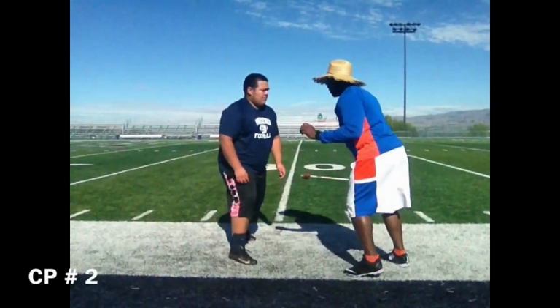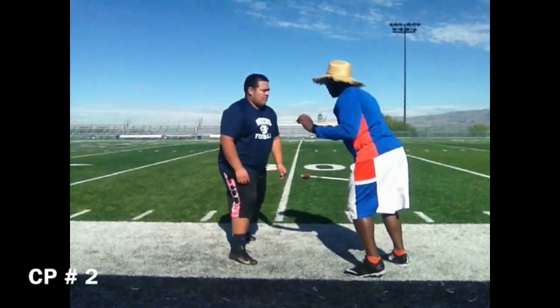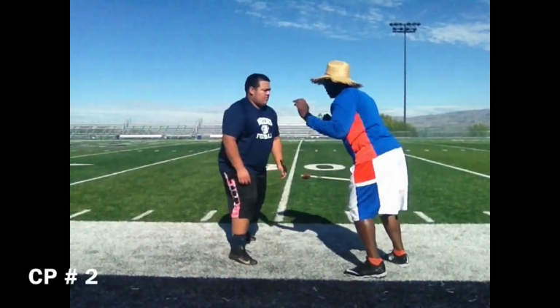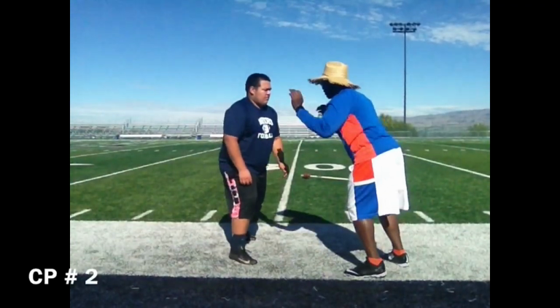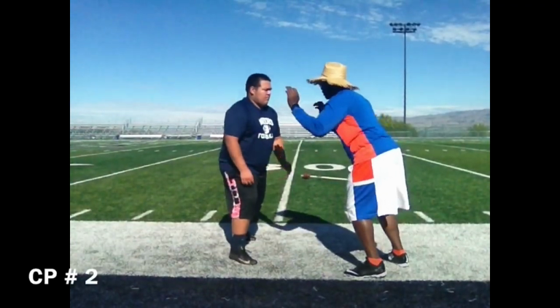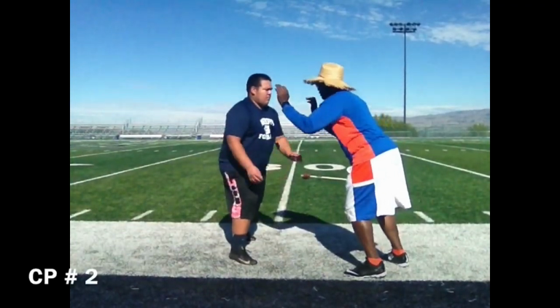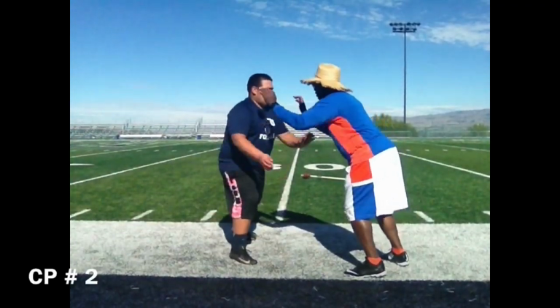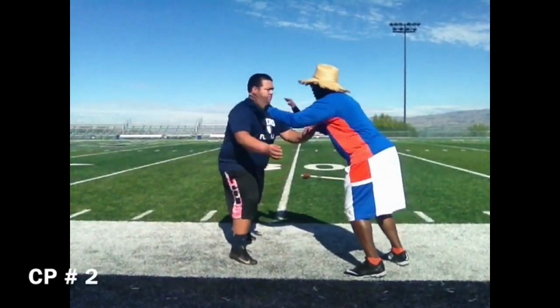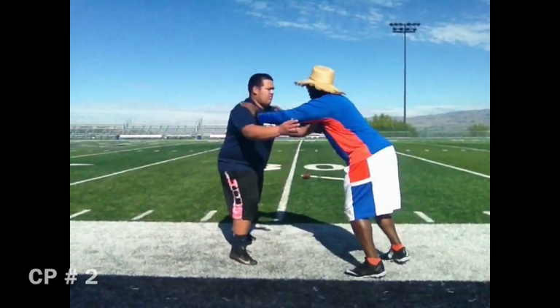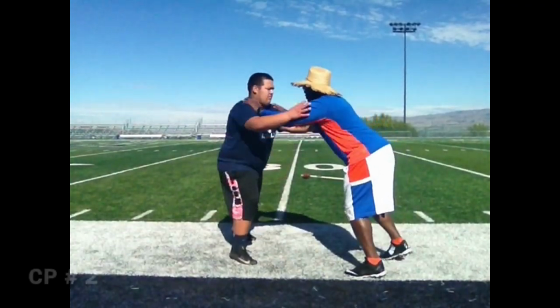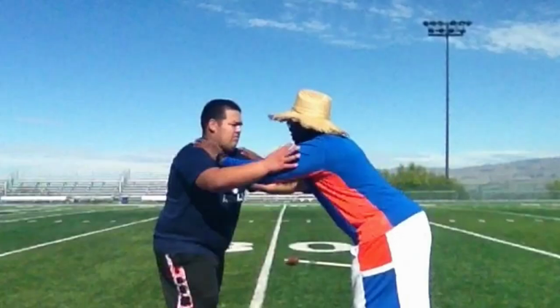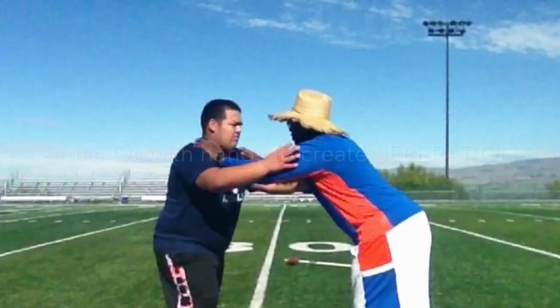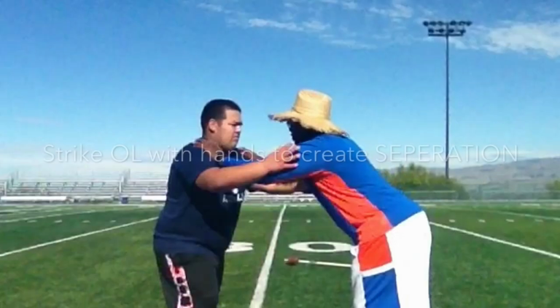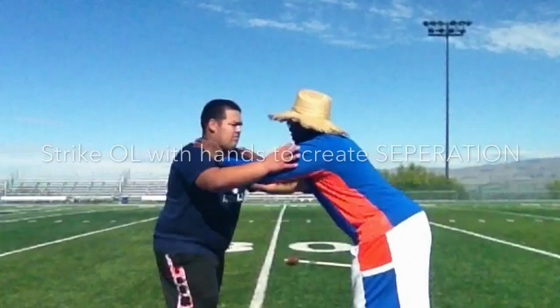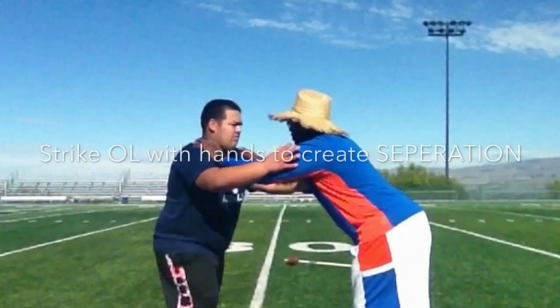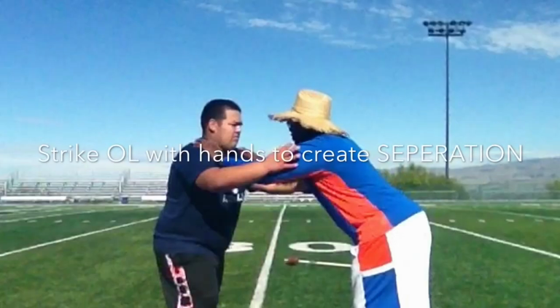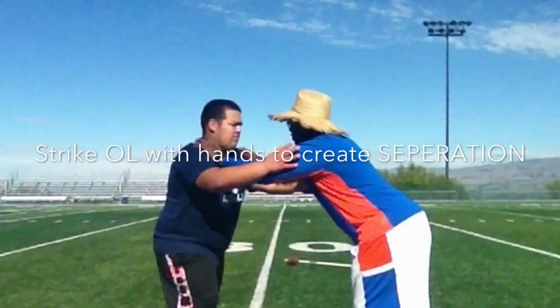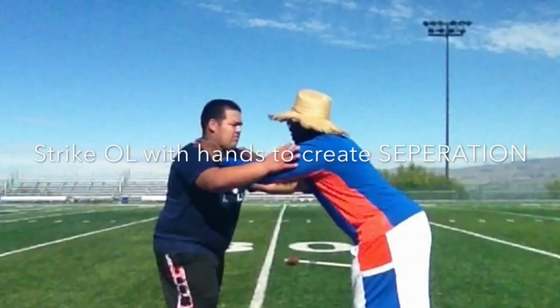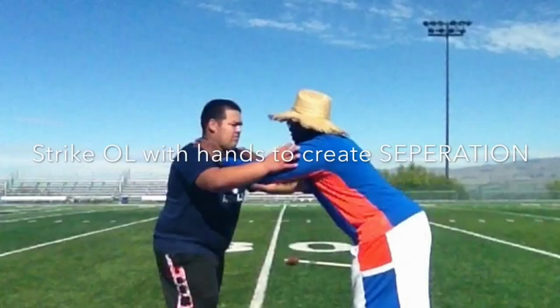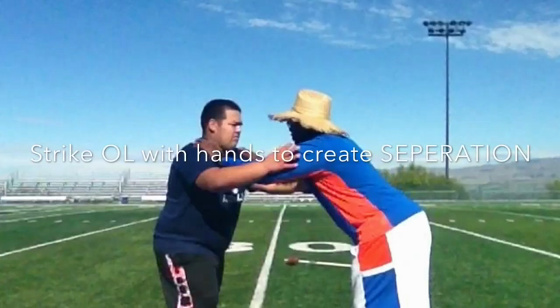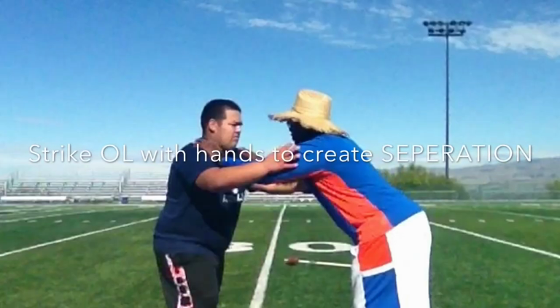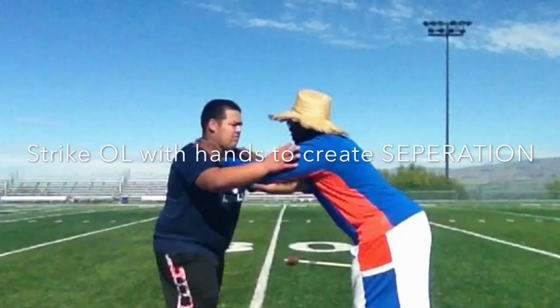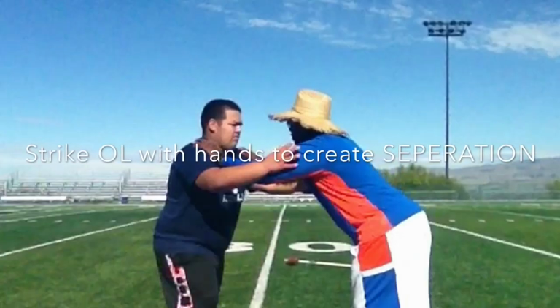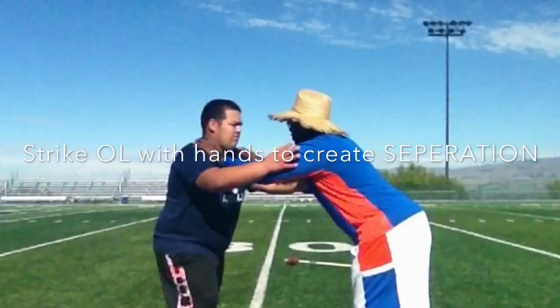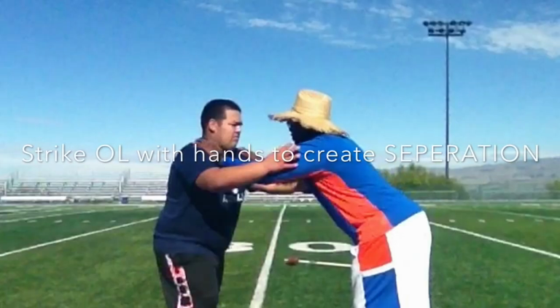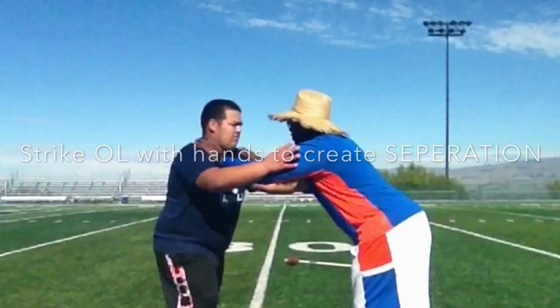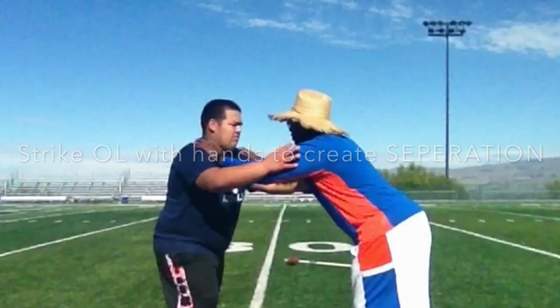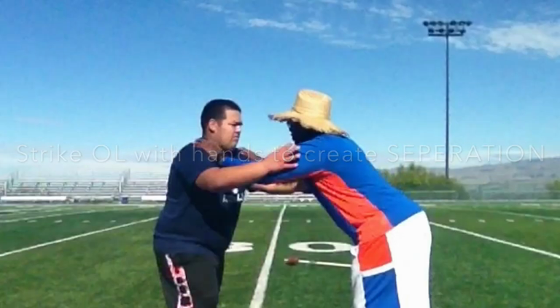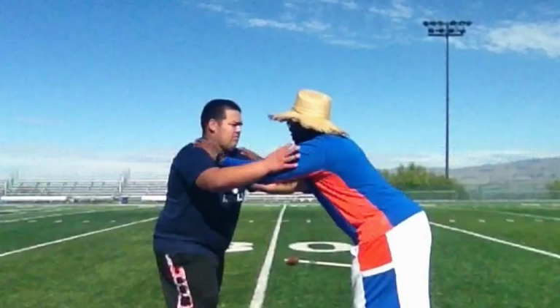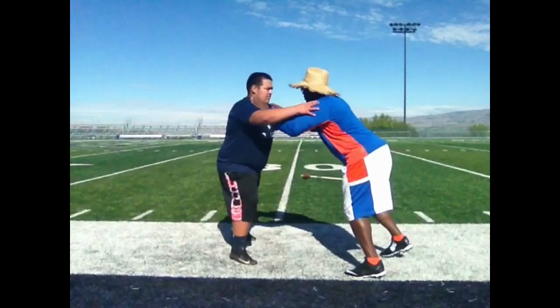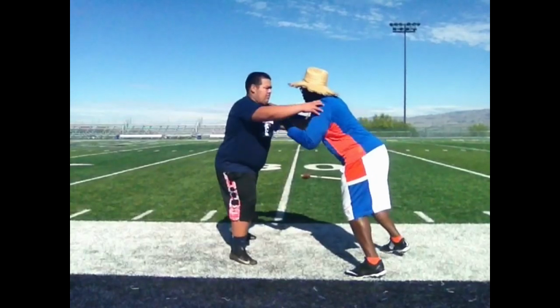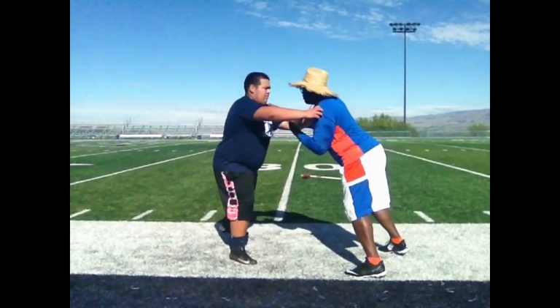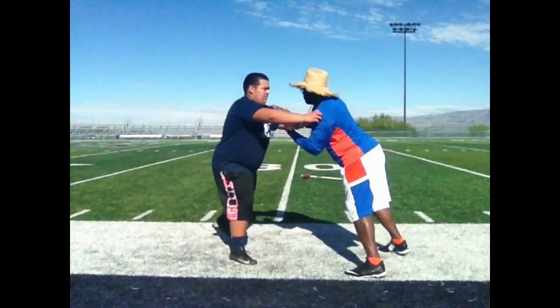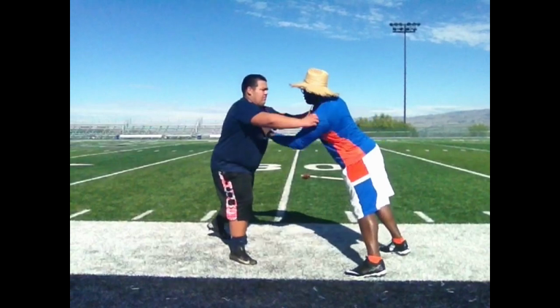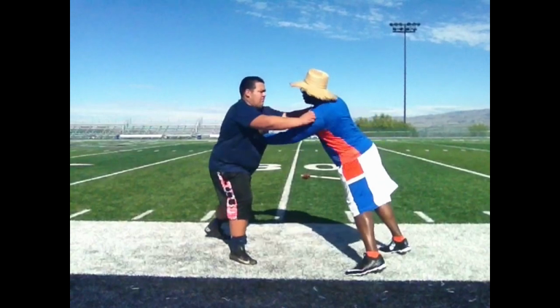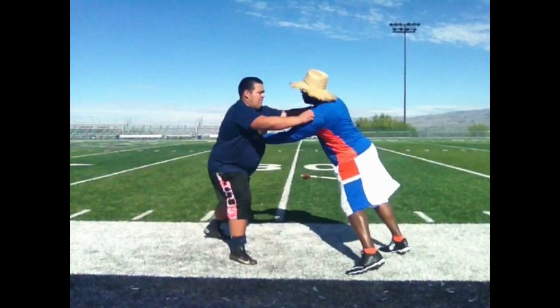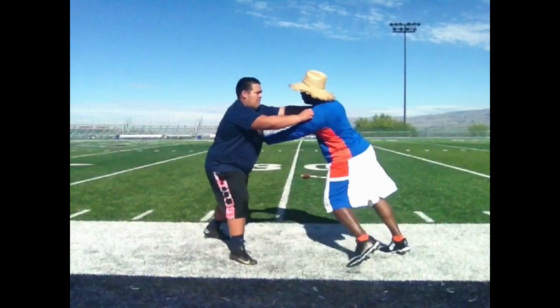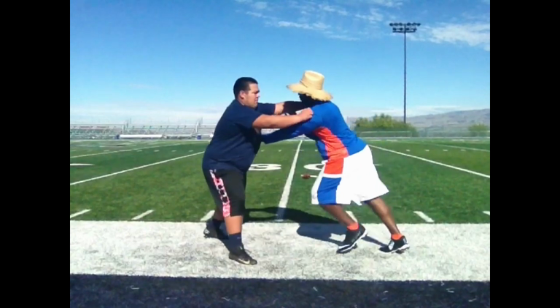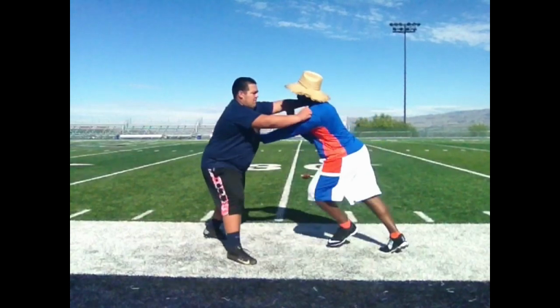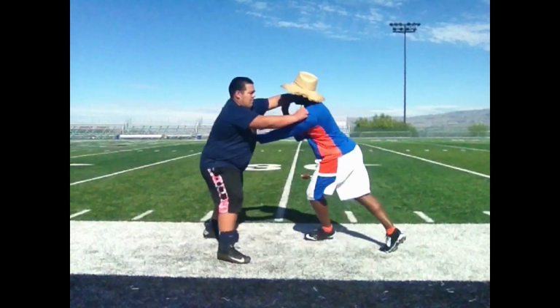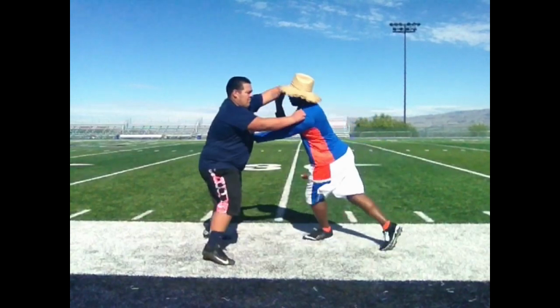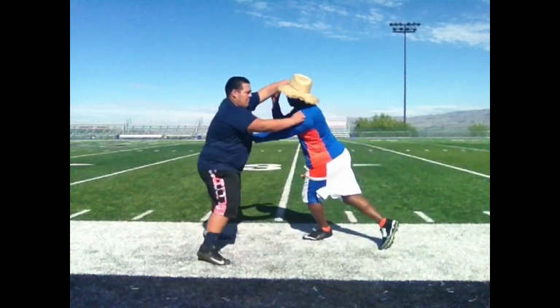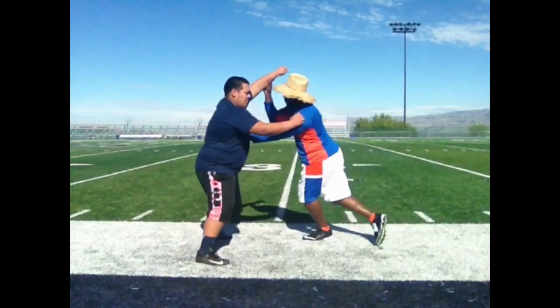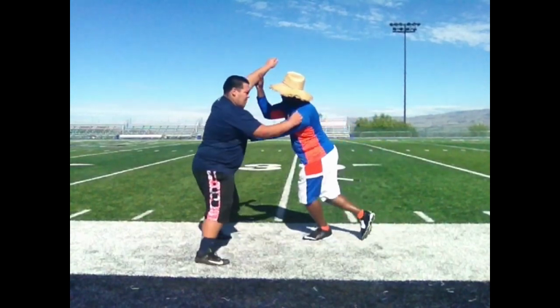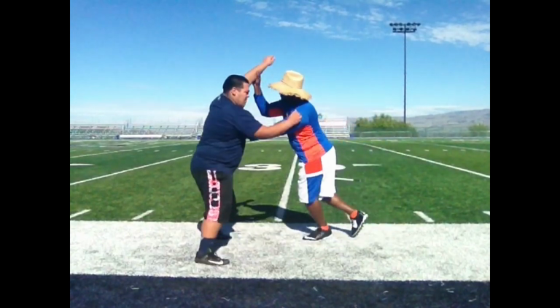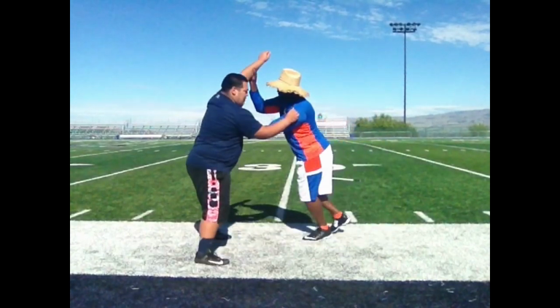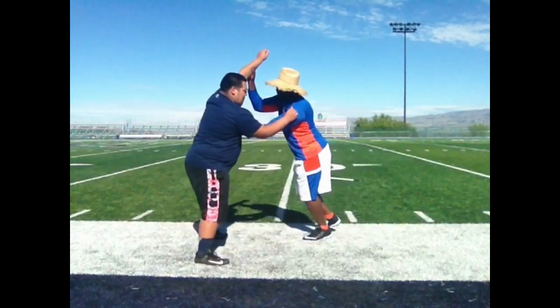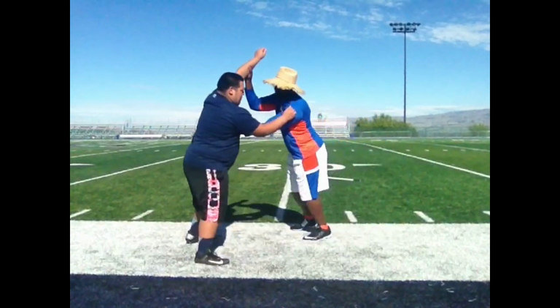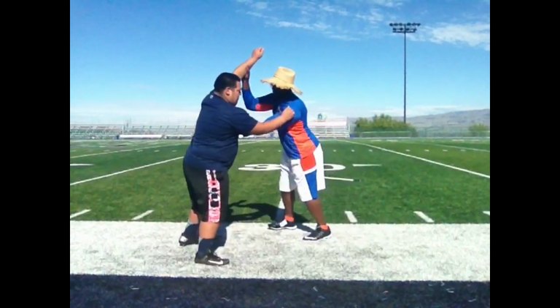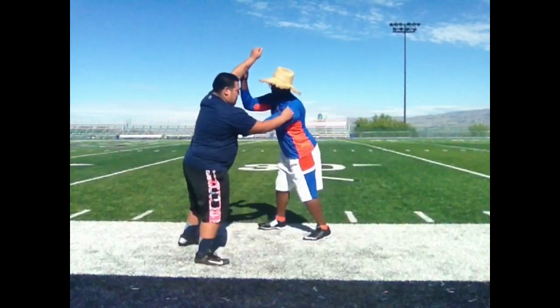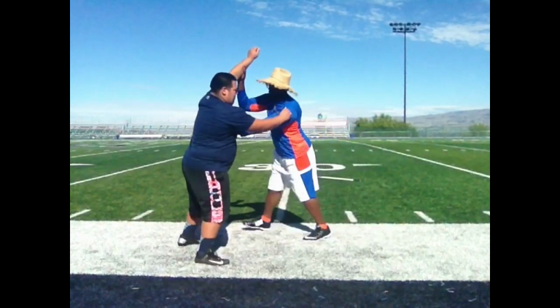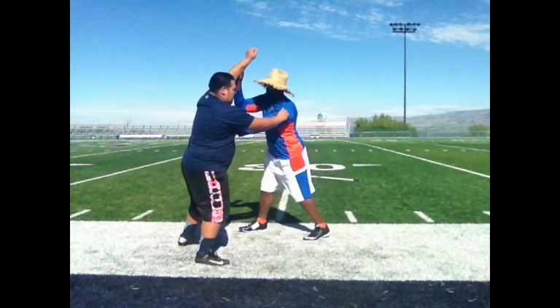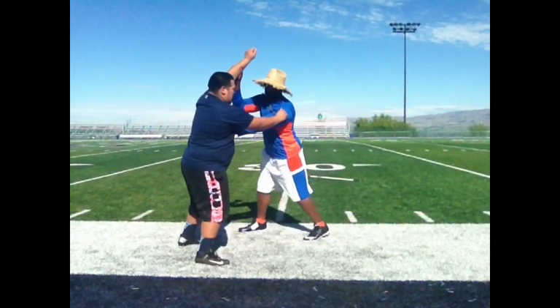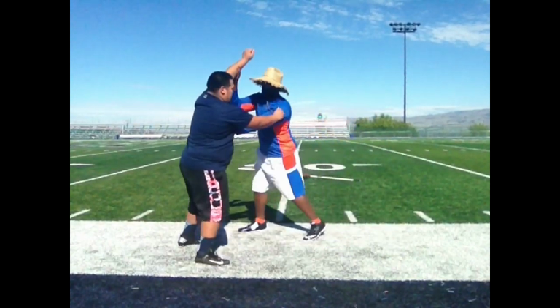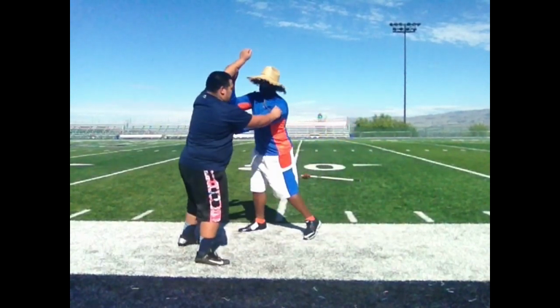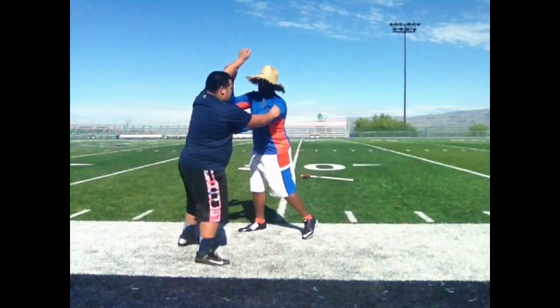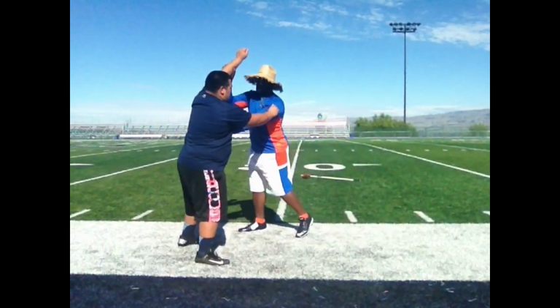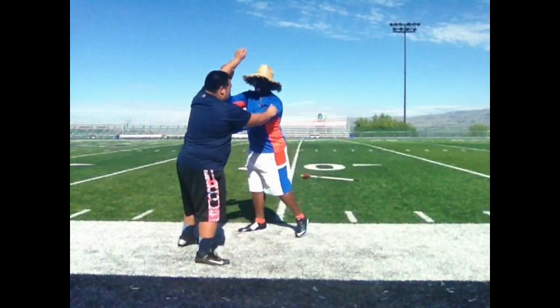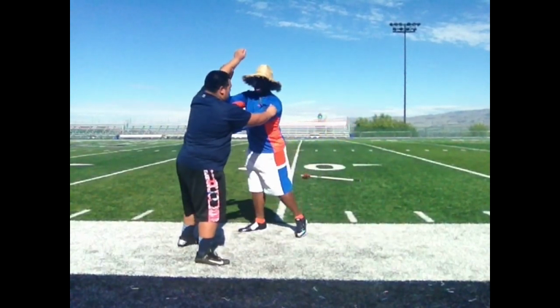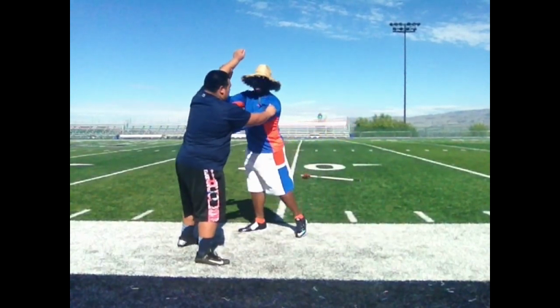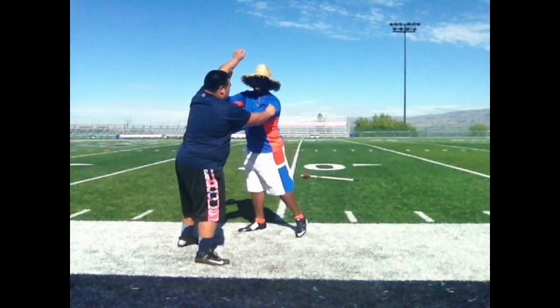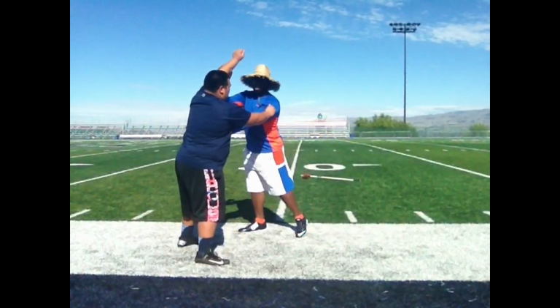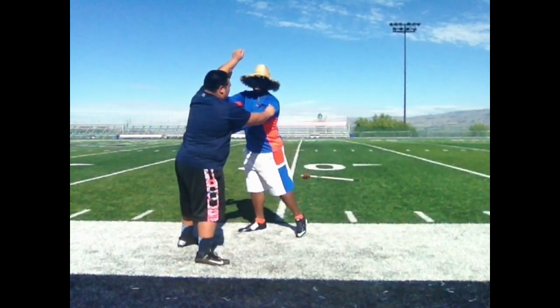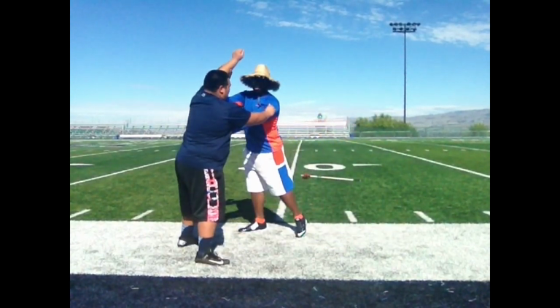Coaching point number two: shock the offensive lineman with your hands. It'll give you leverage and create separation.